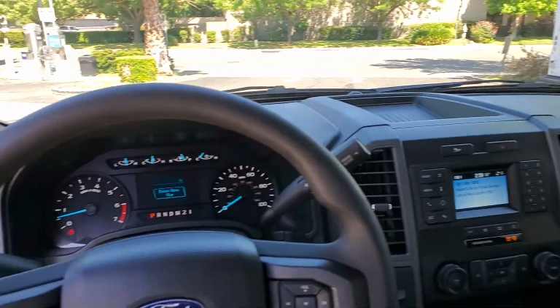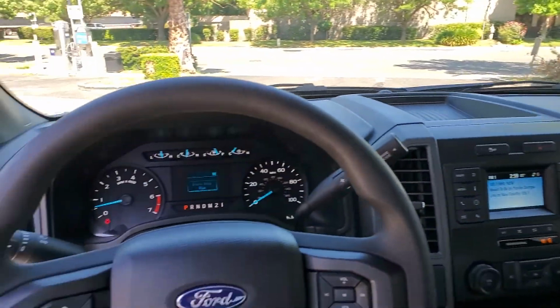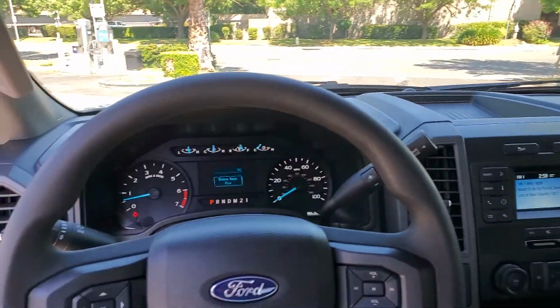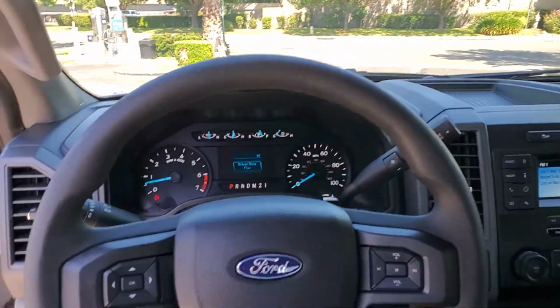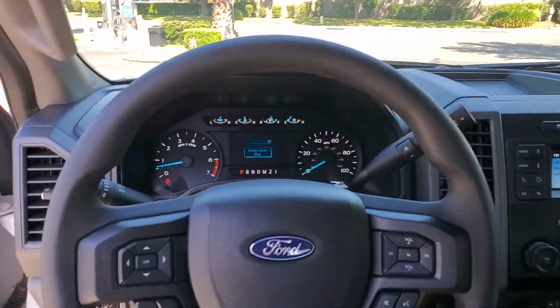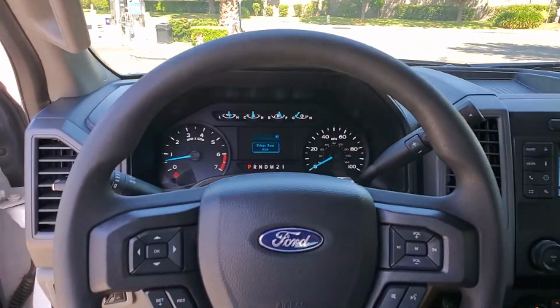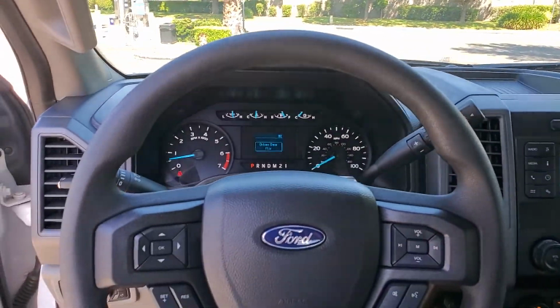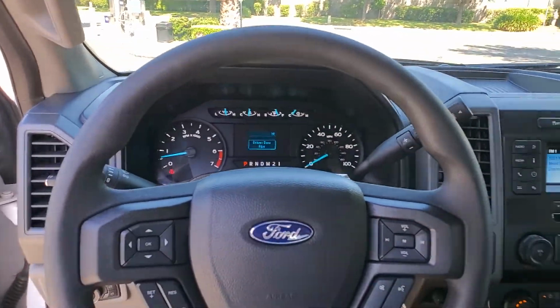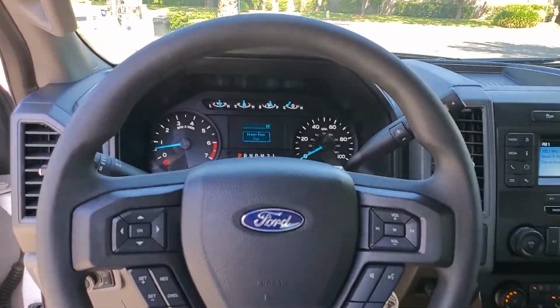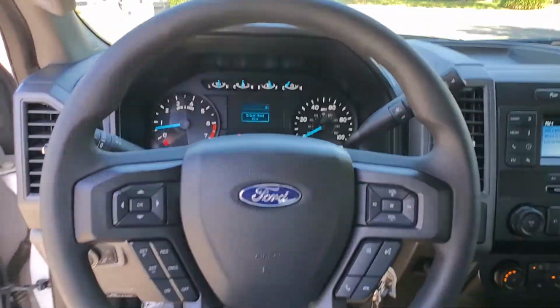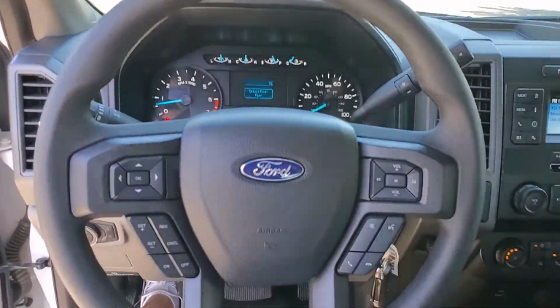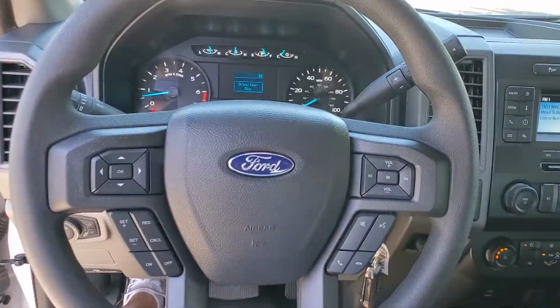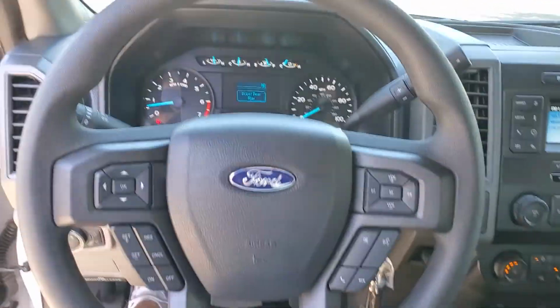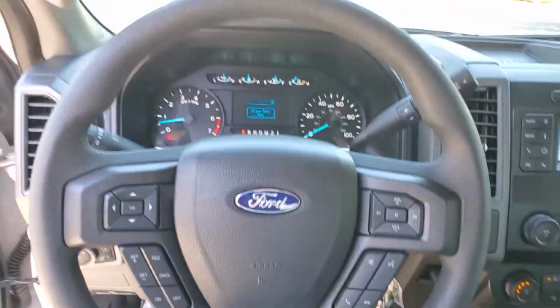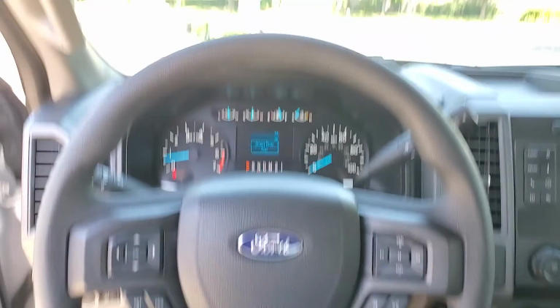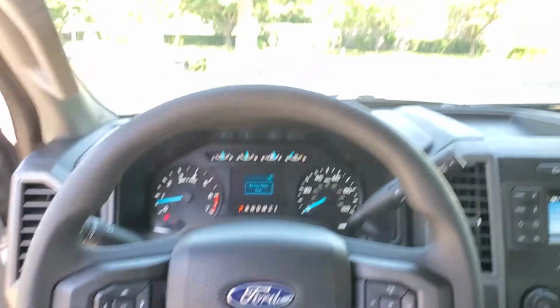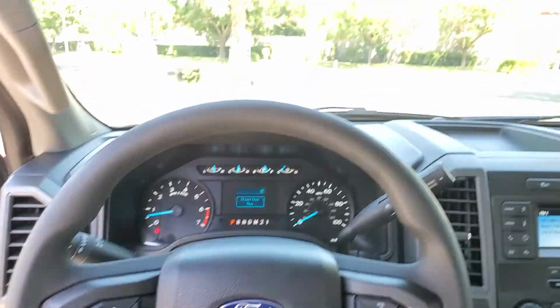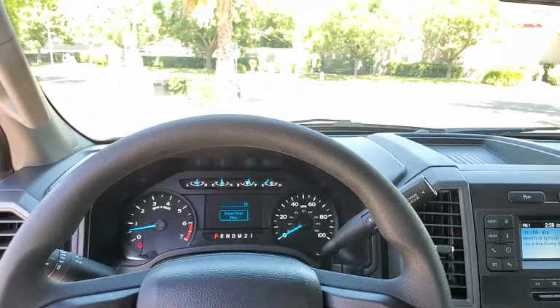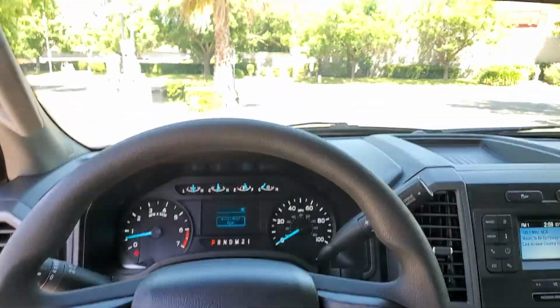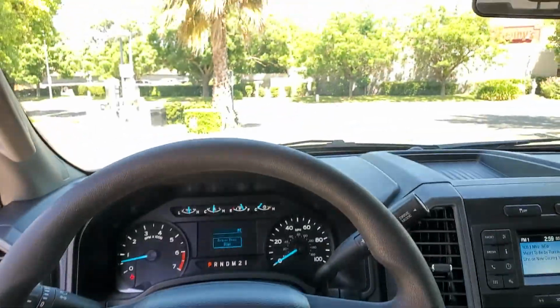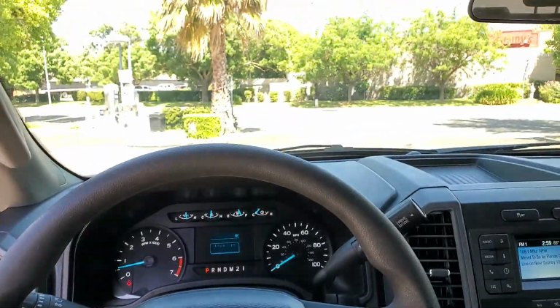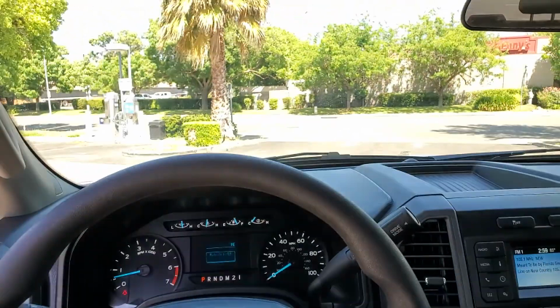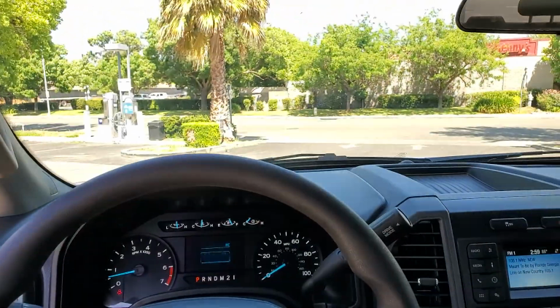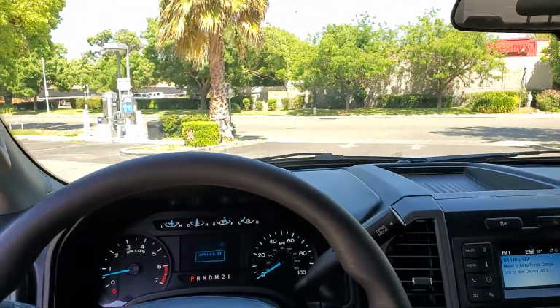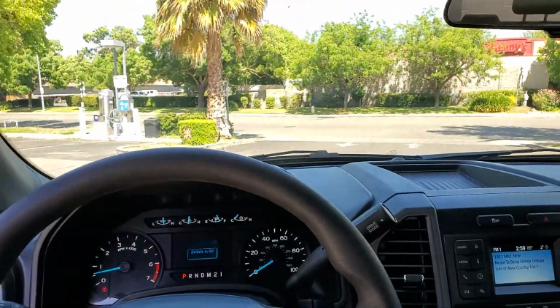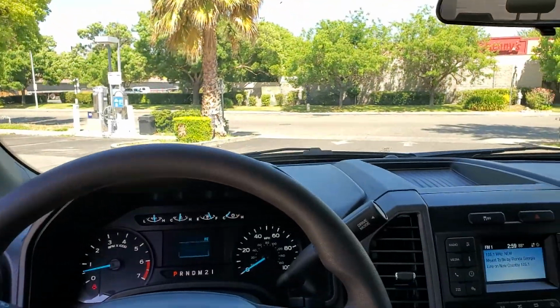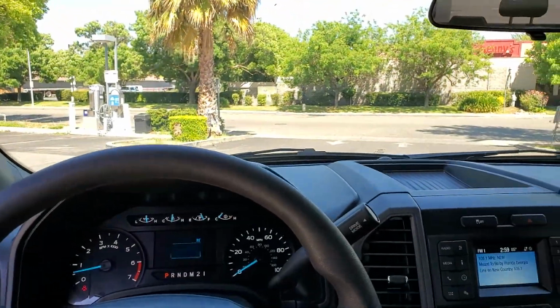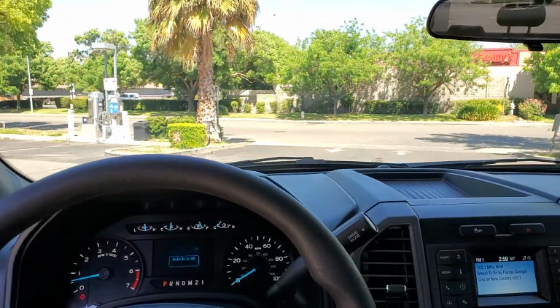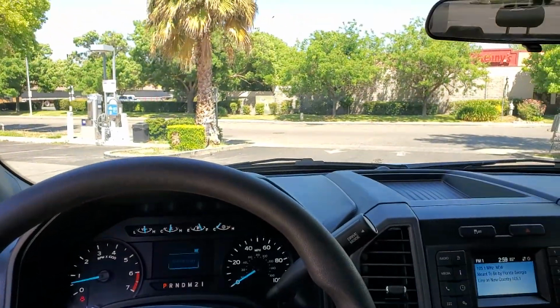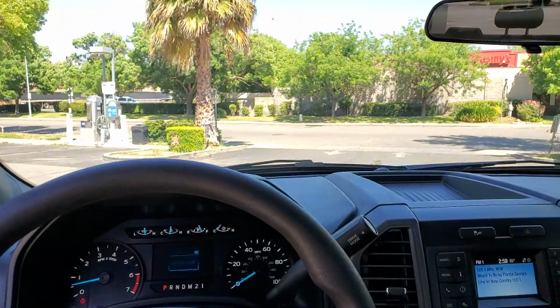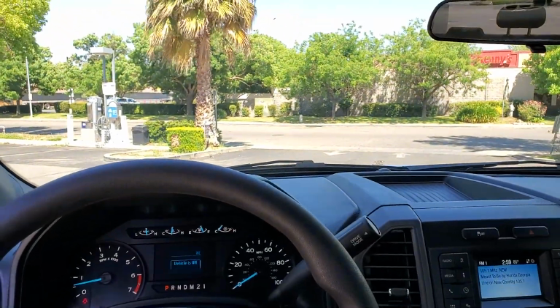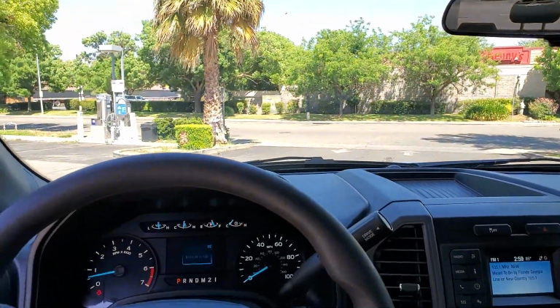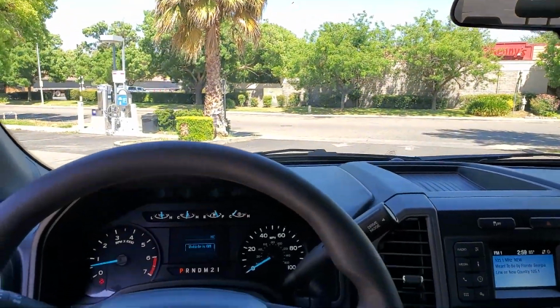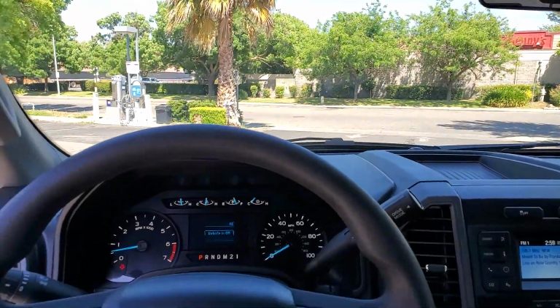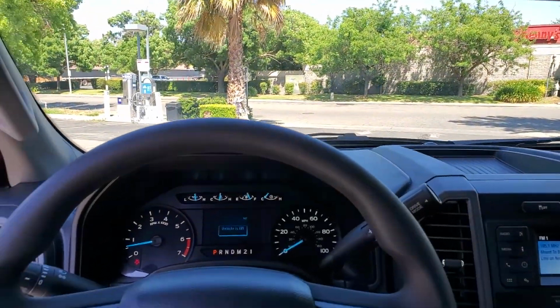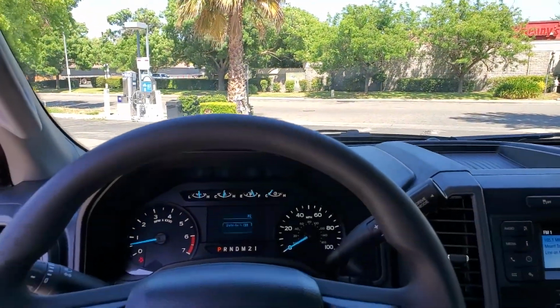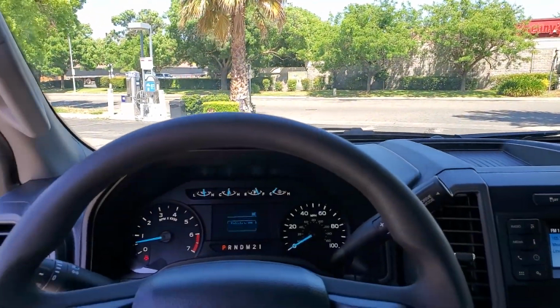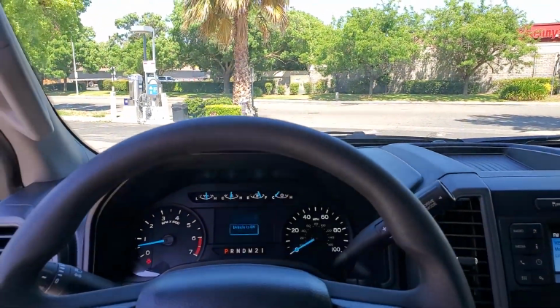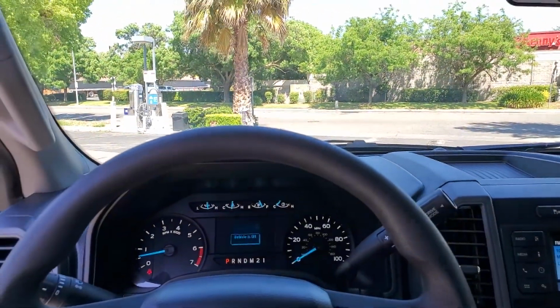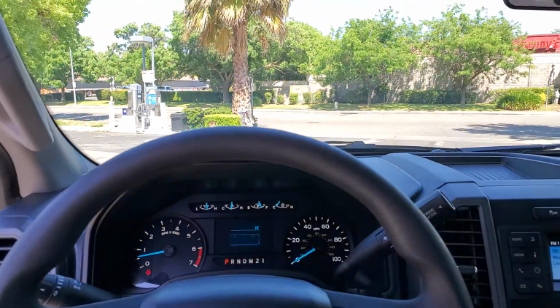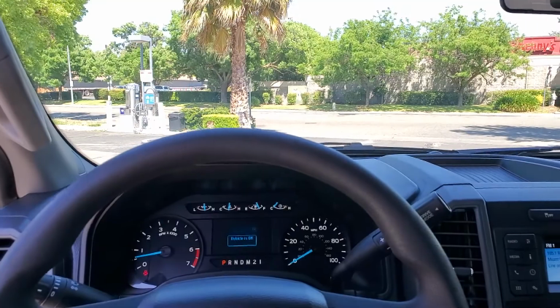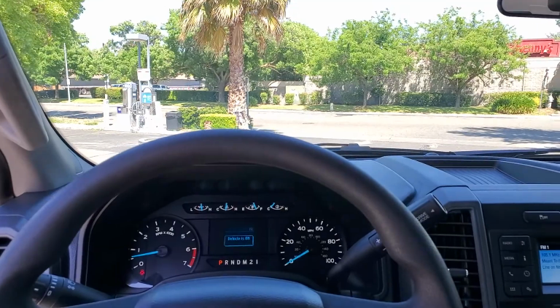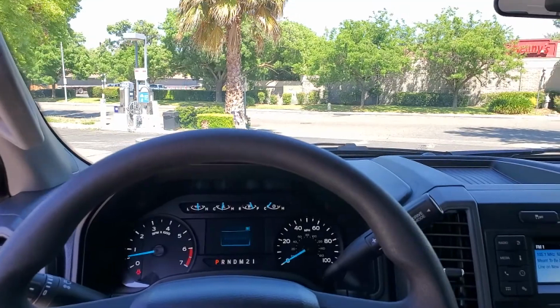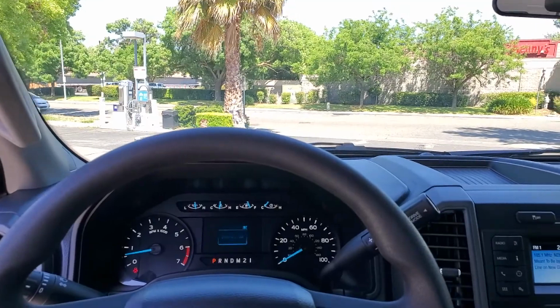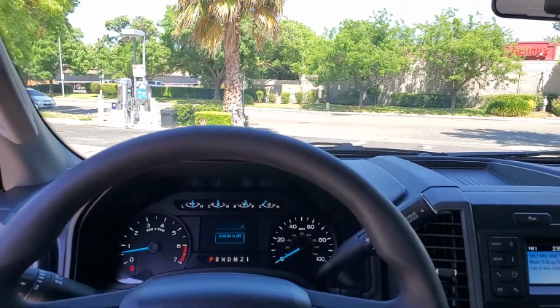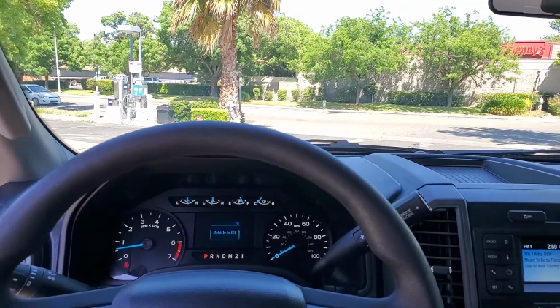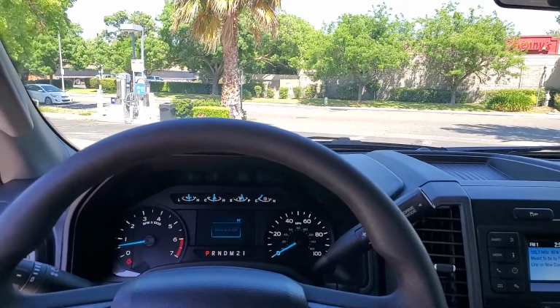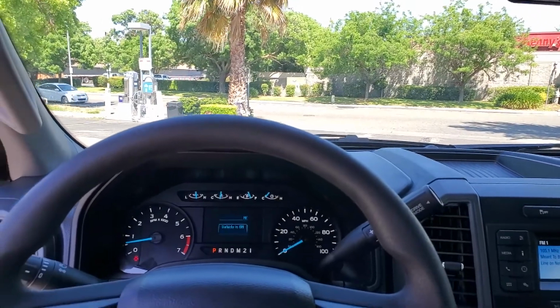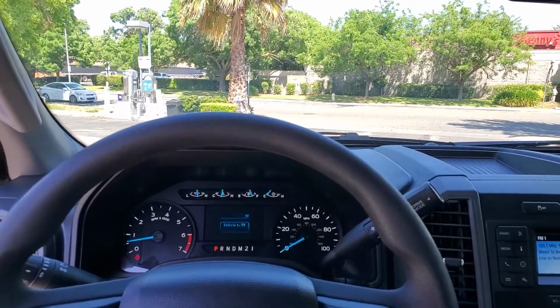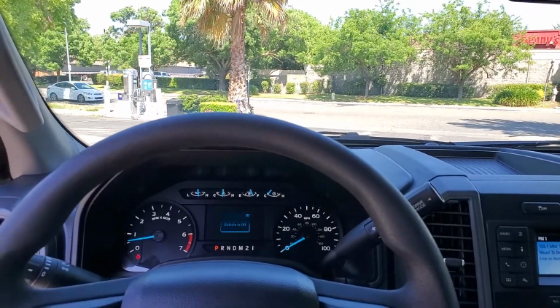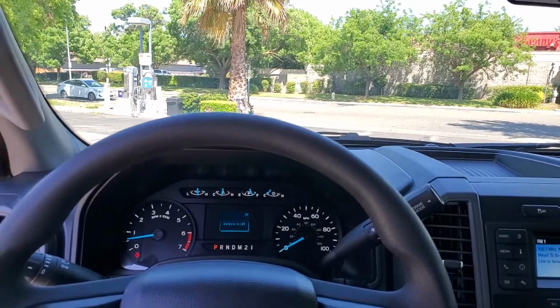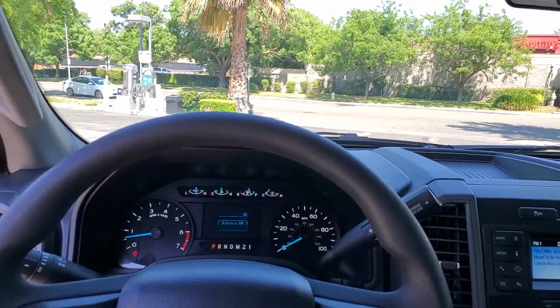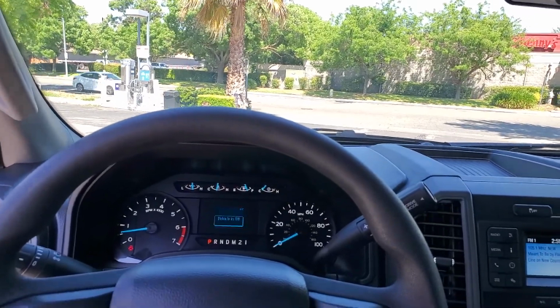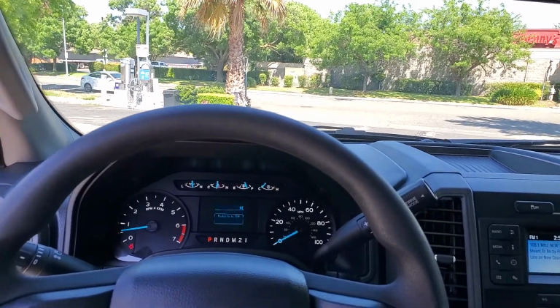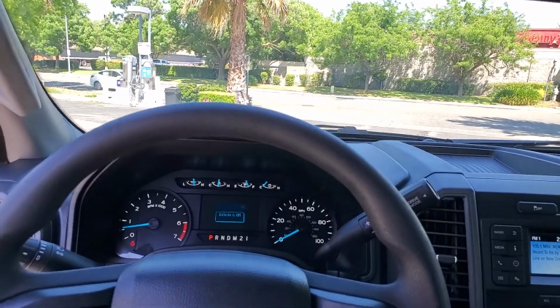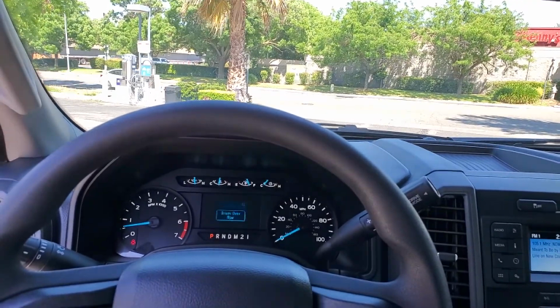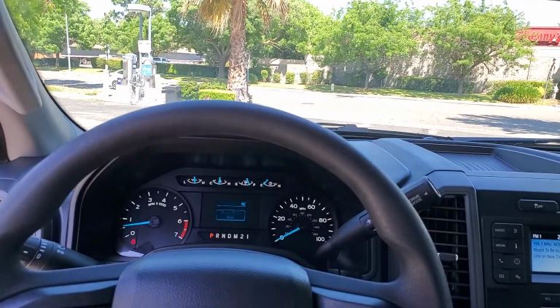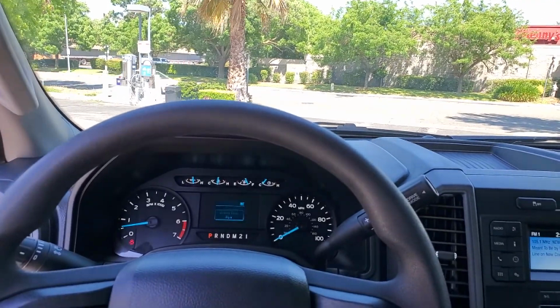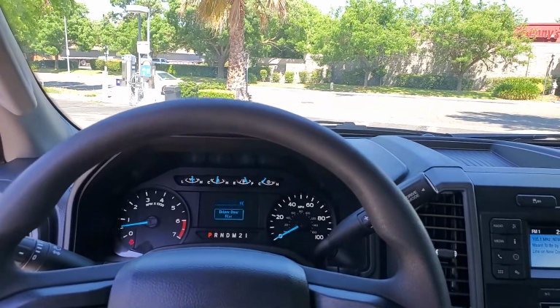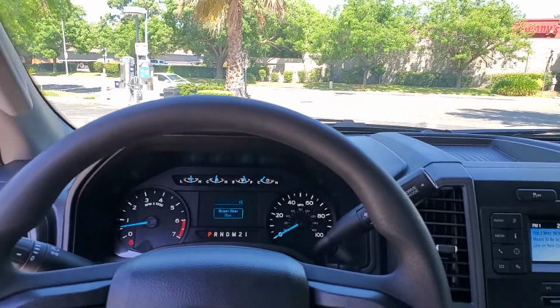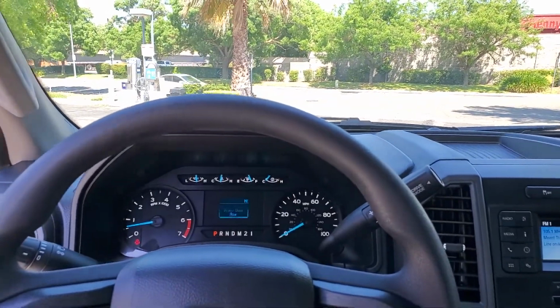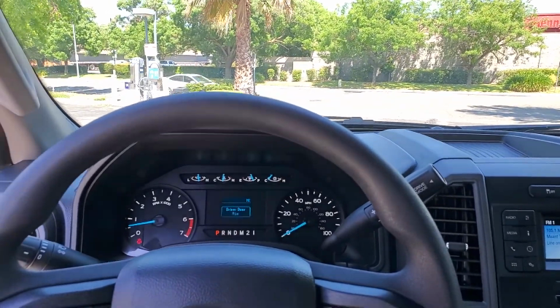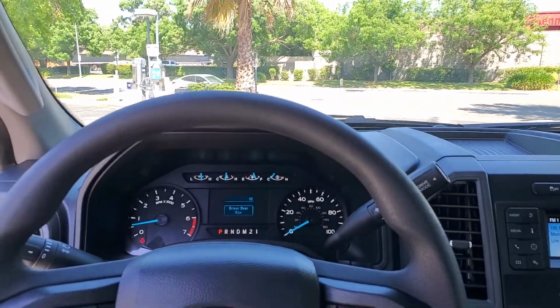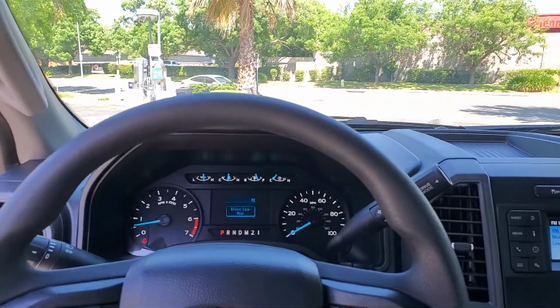Thanks for watching. This is just a quick overview — I'm just test driving it and I'll let you know how I feel about it later.